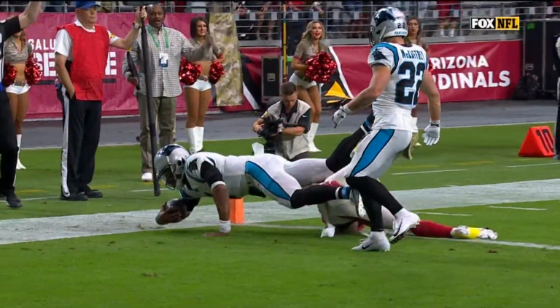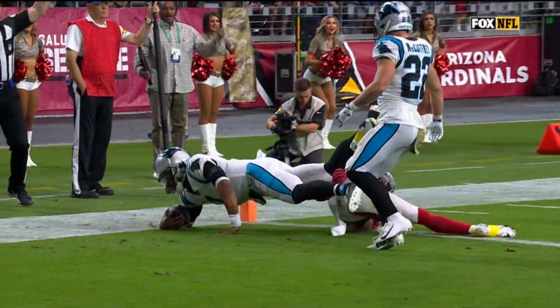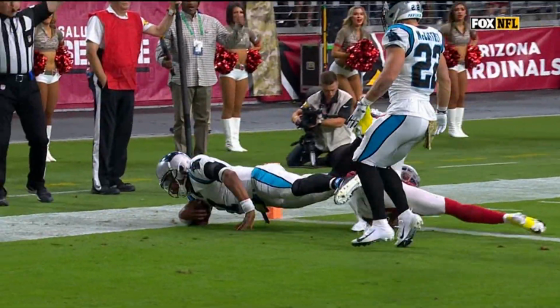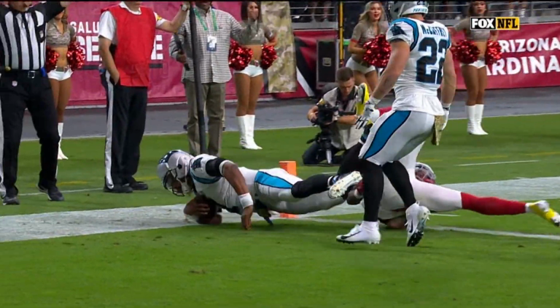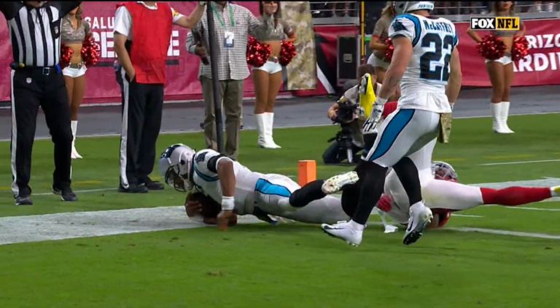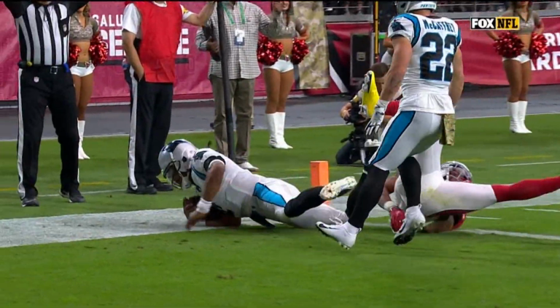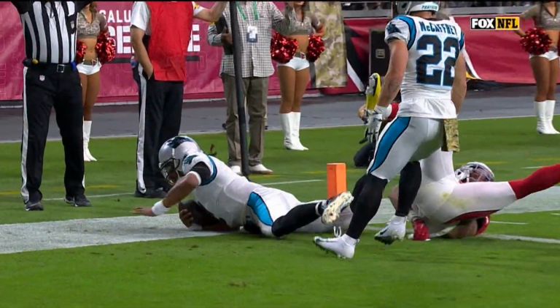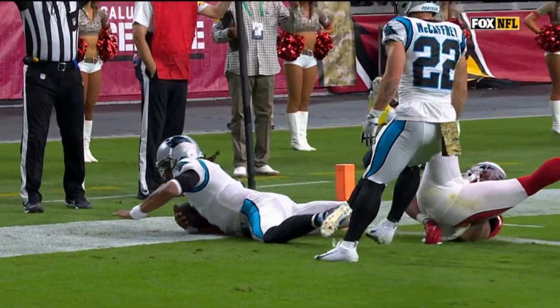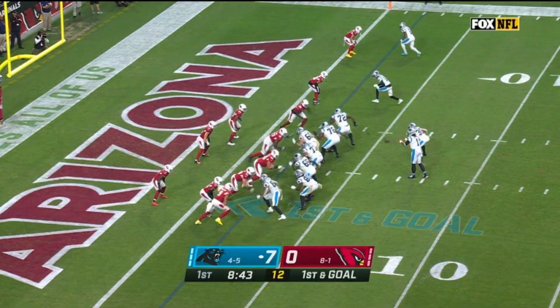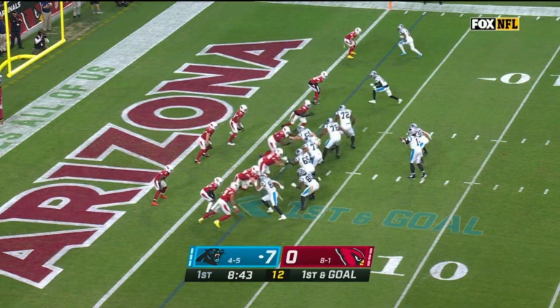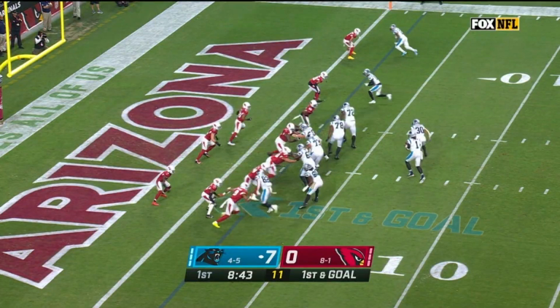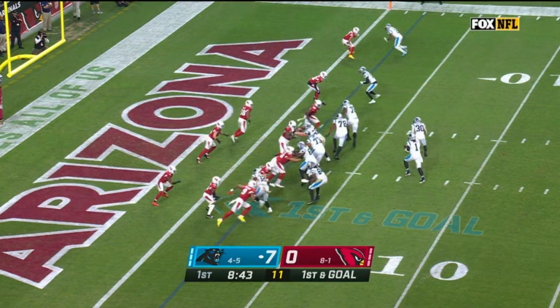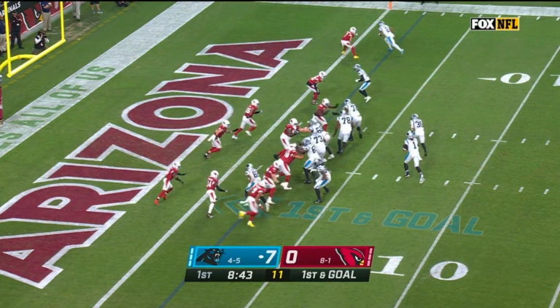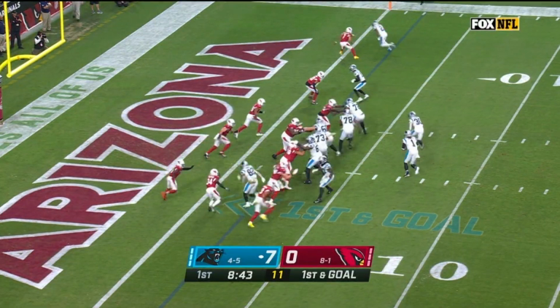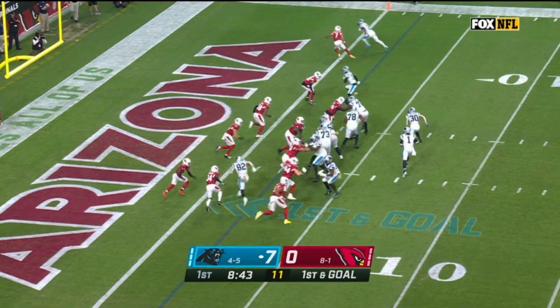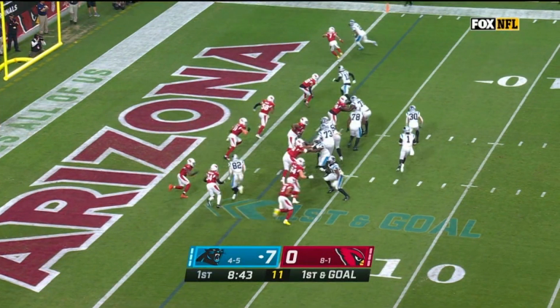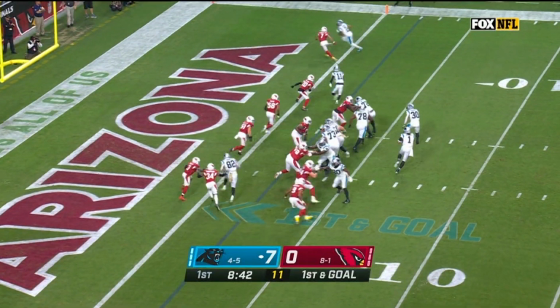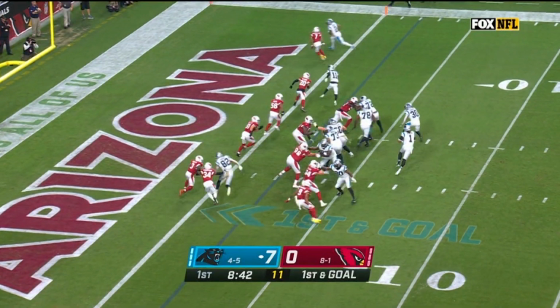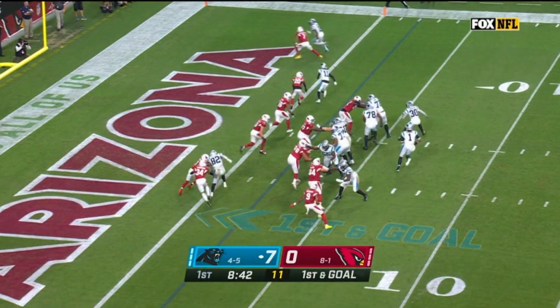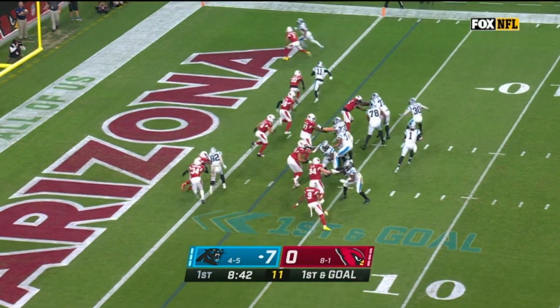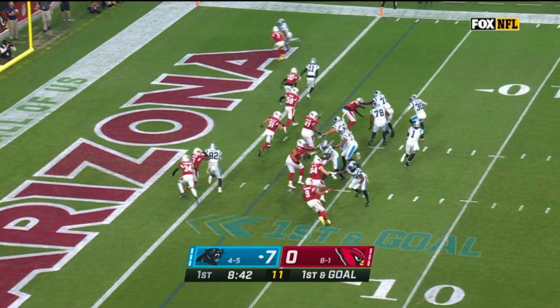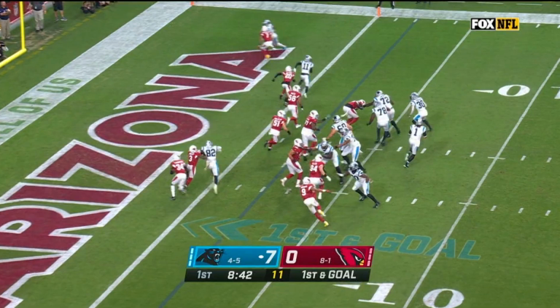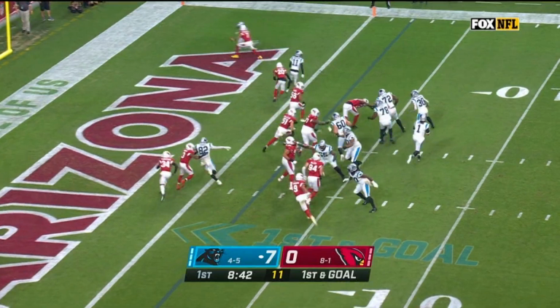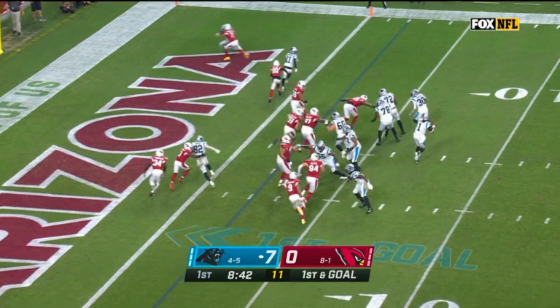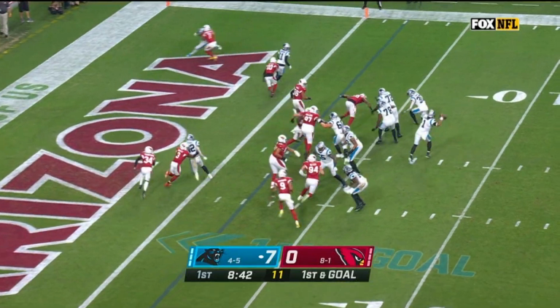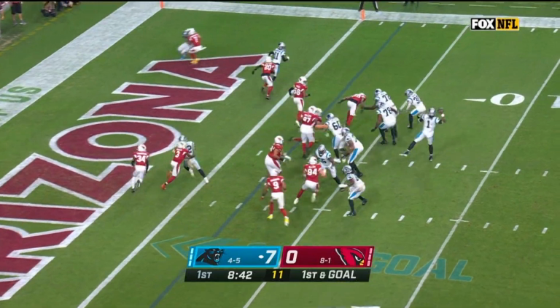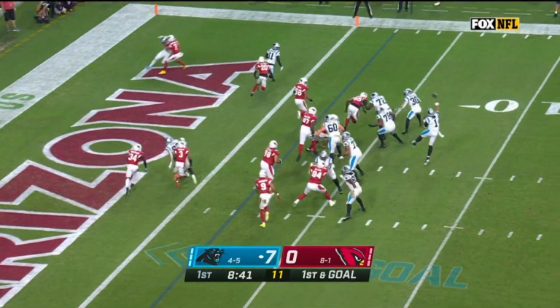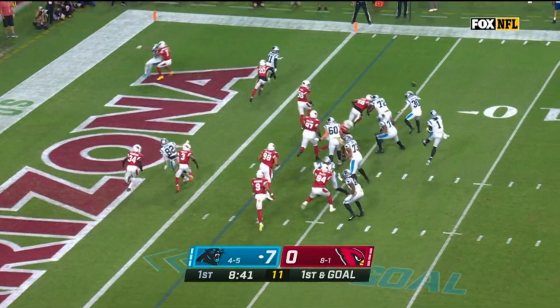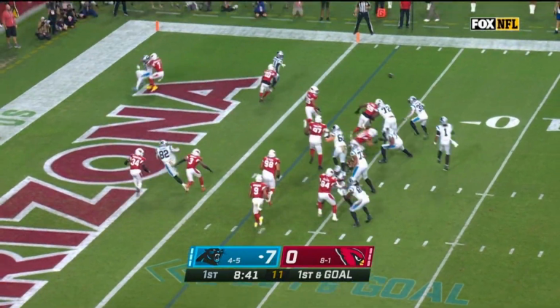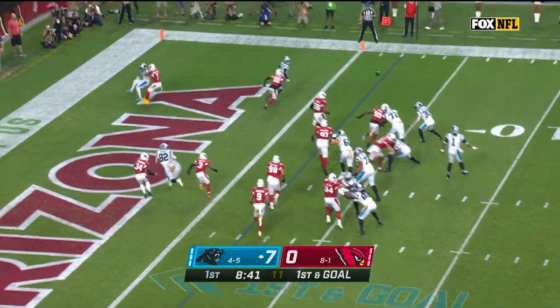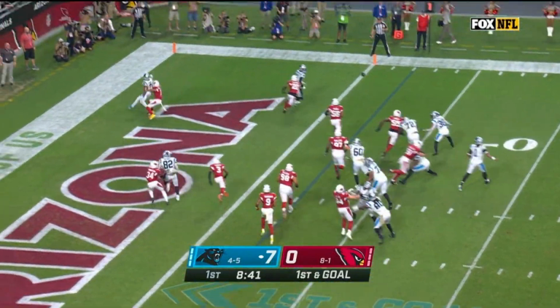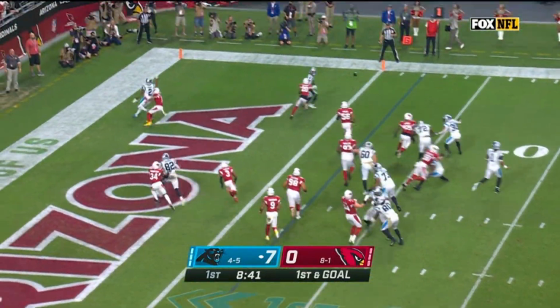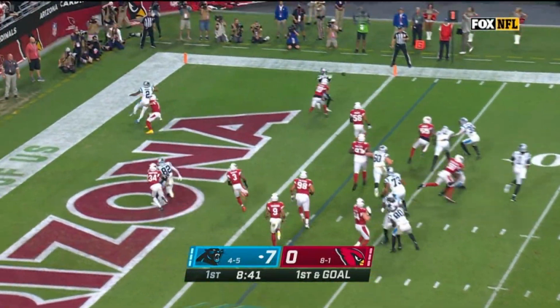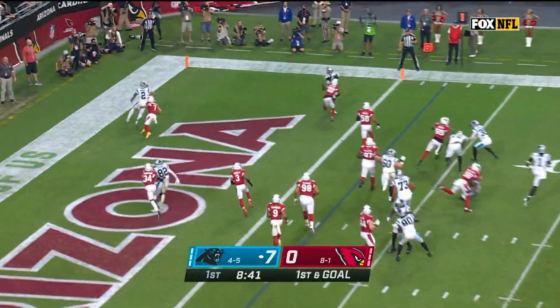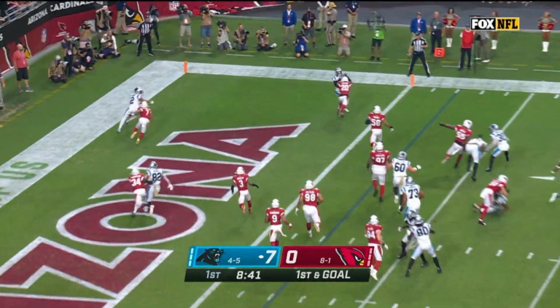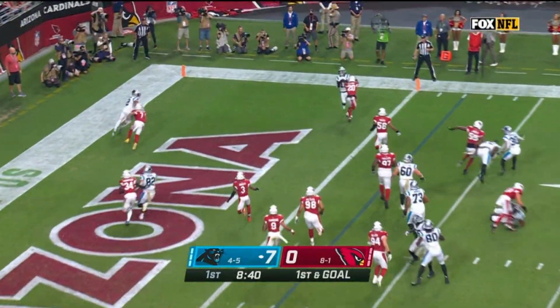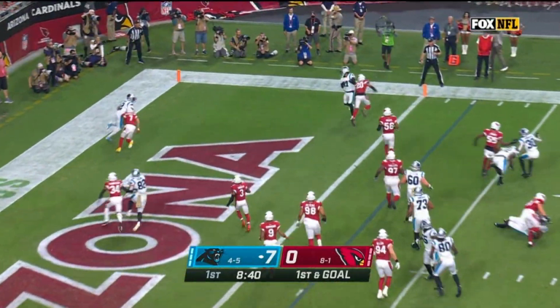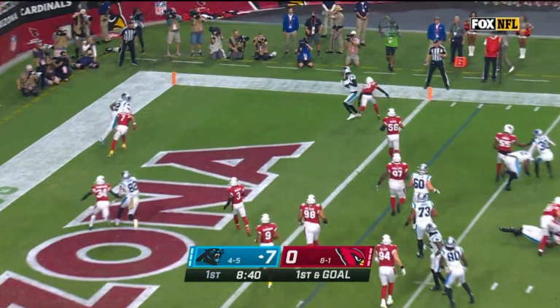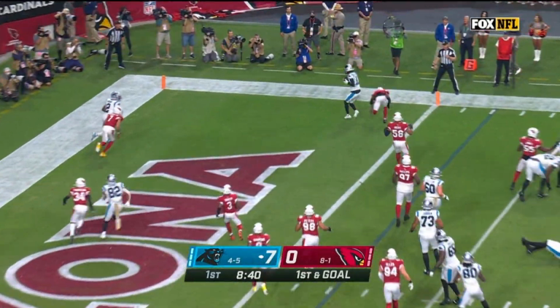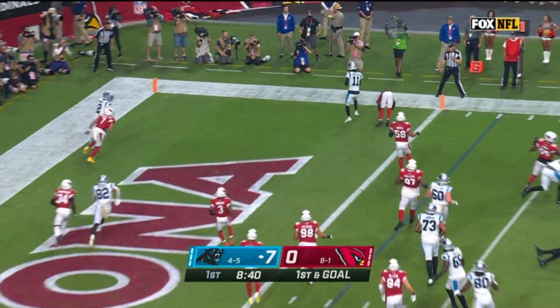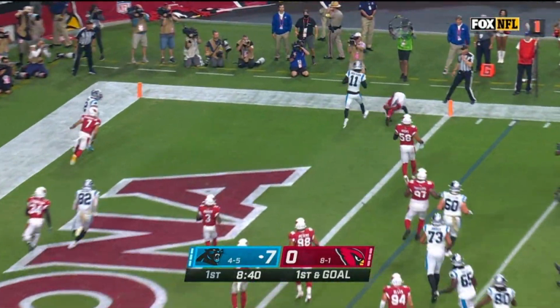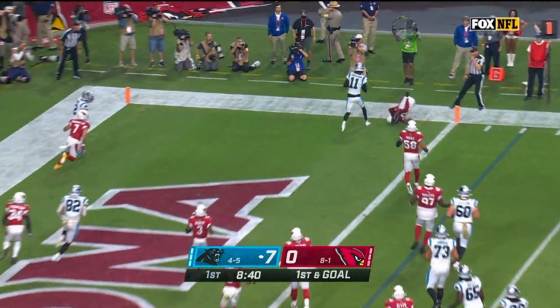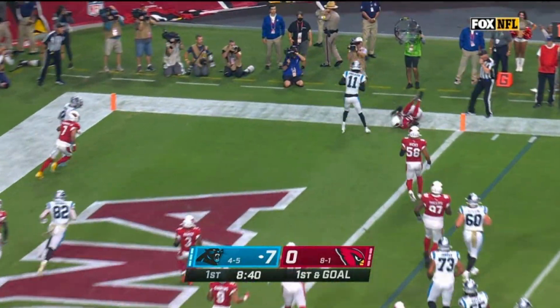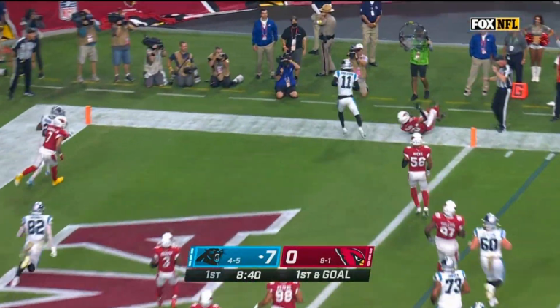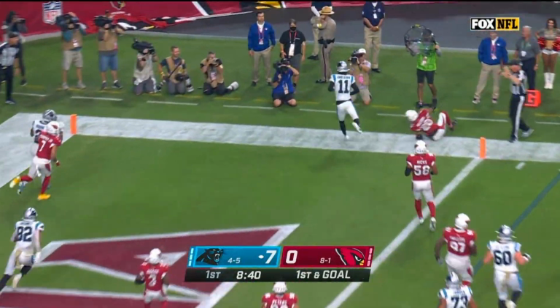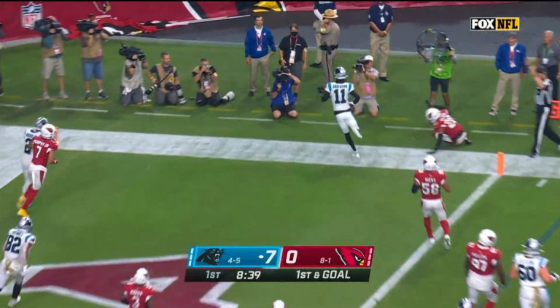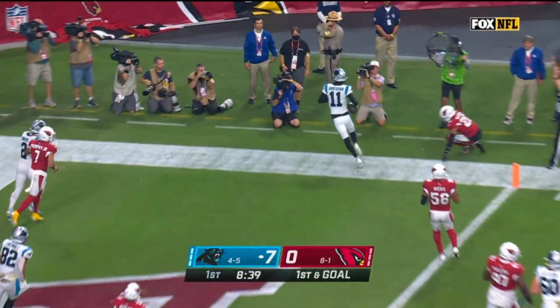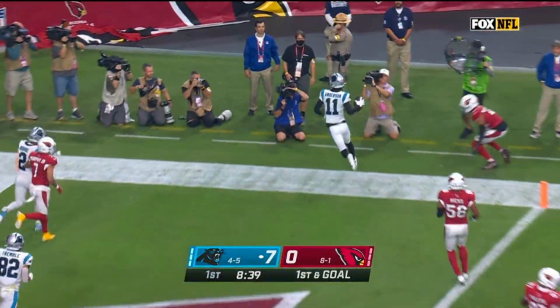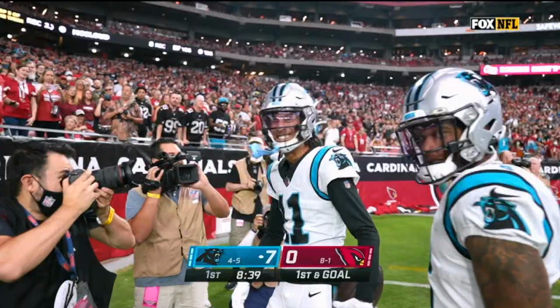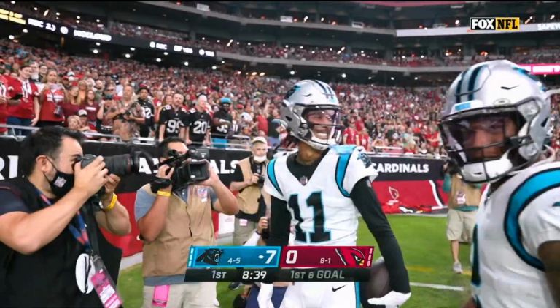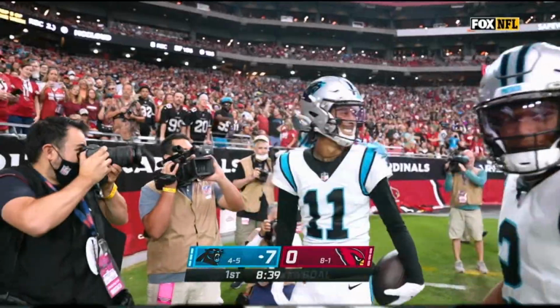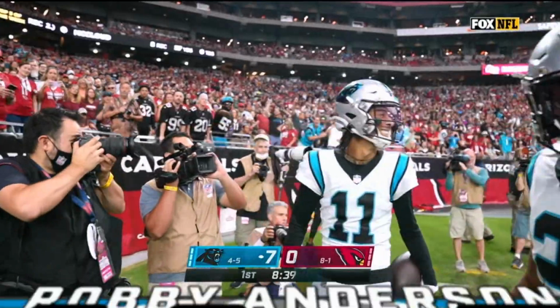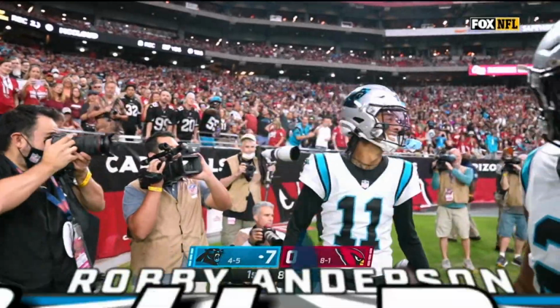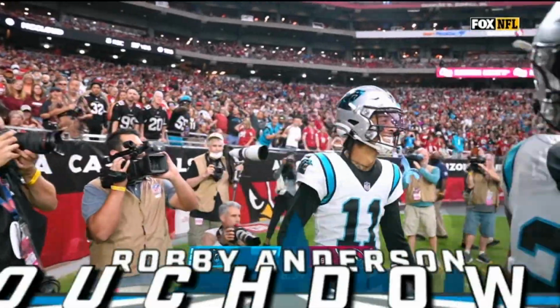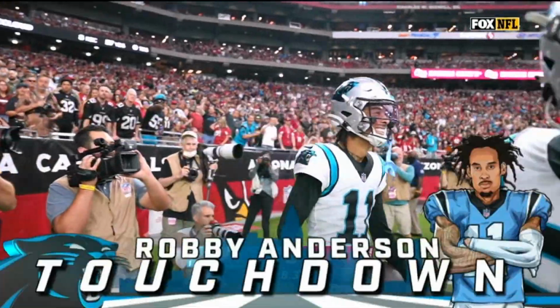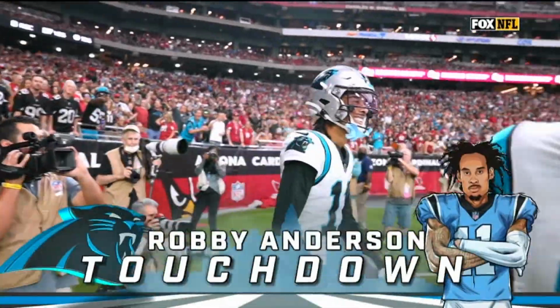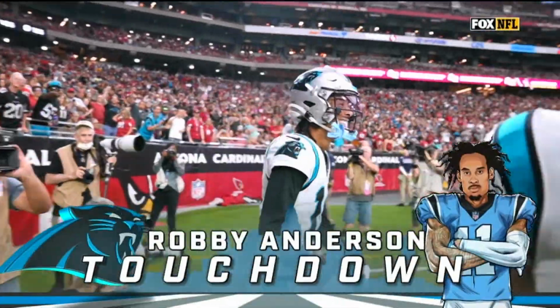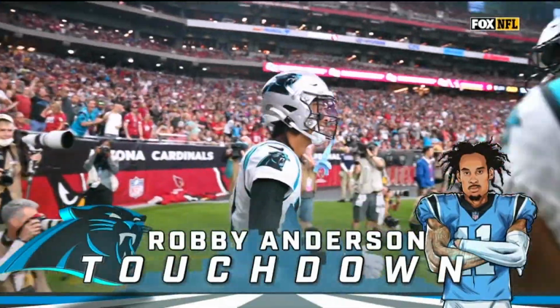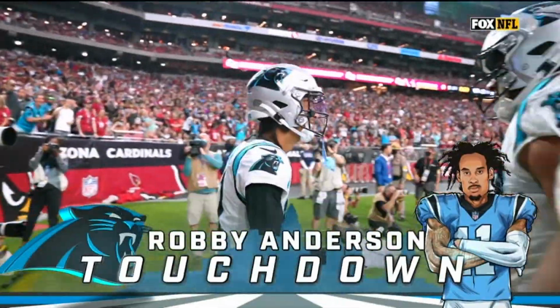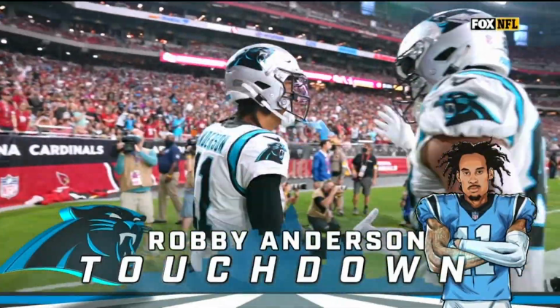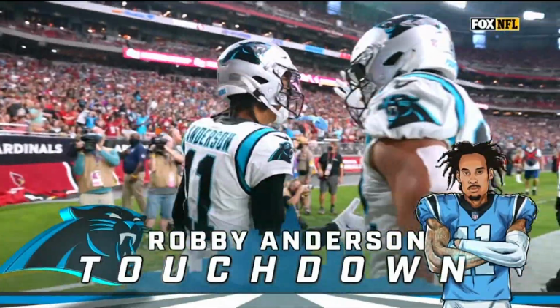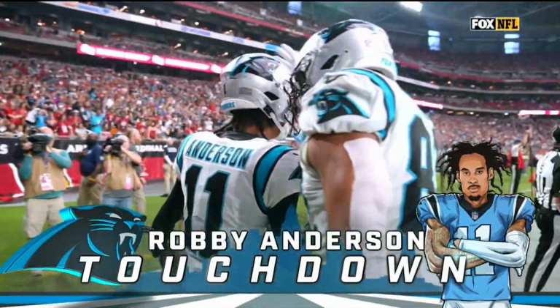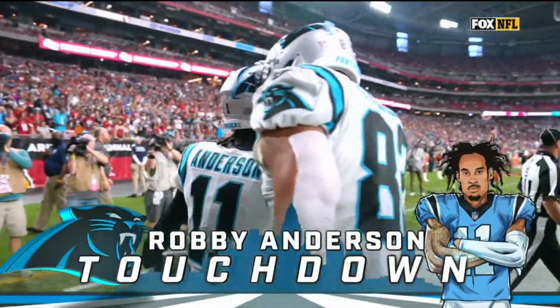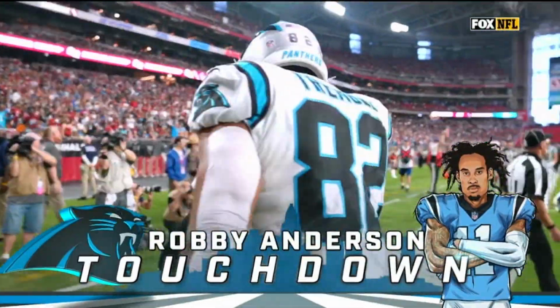From the Arizona 2, Newton throws to the end zone — touchdown, Robbie Anderson!